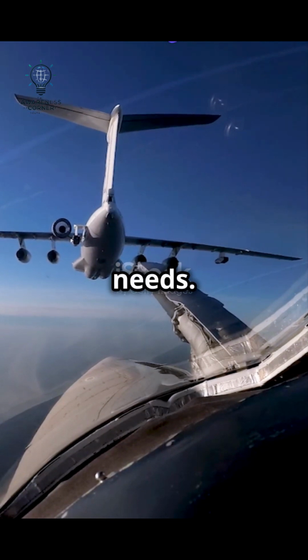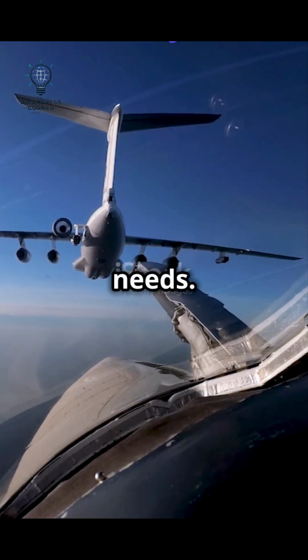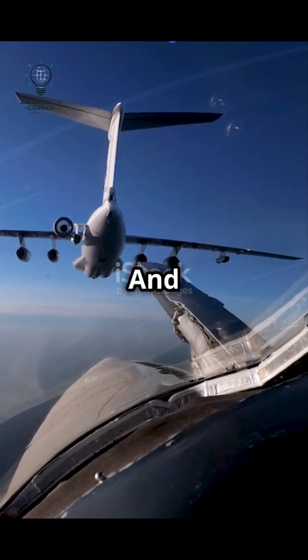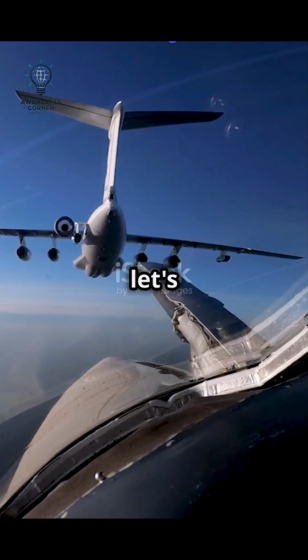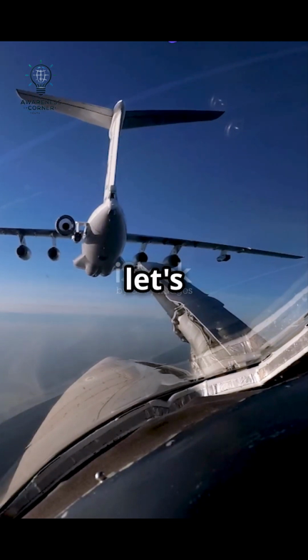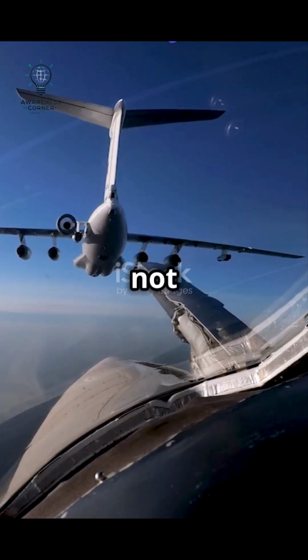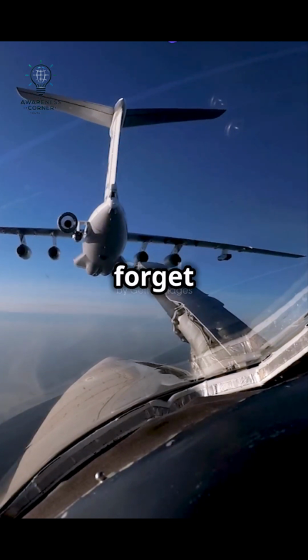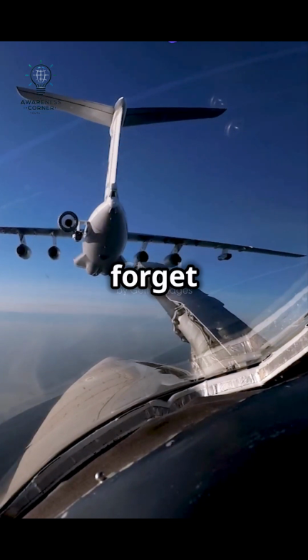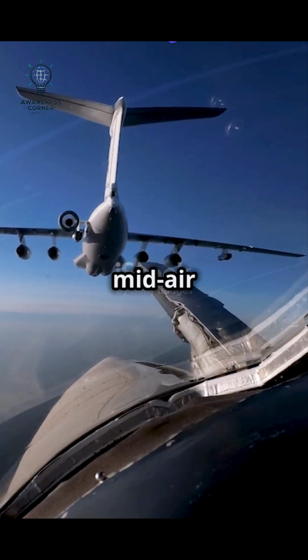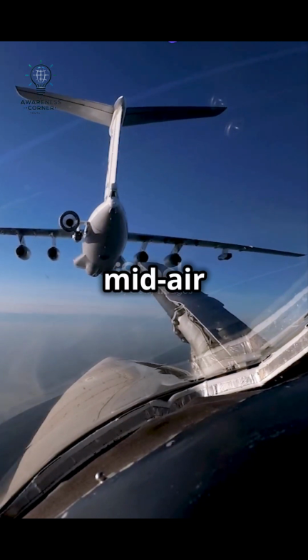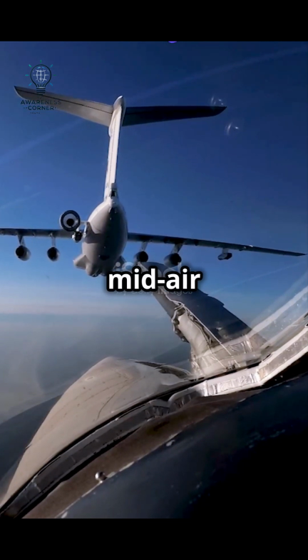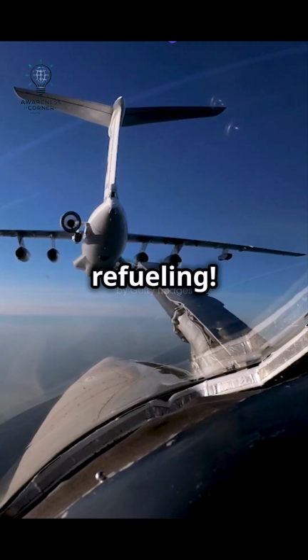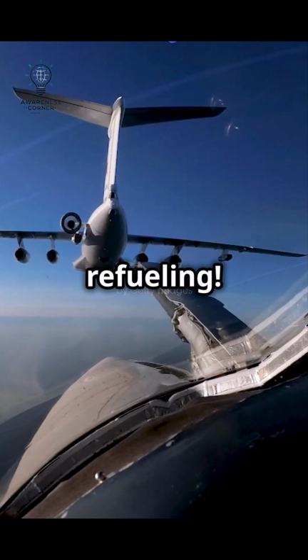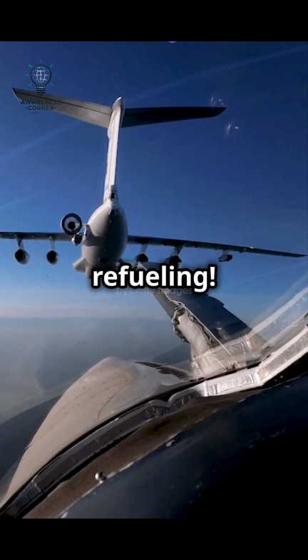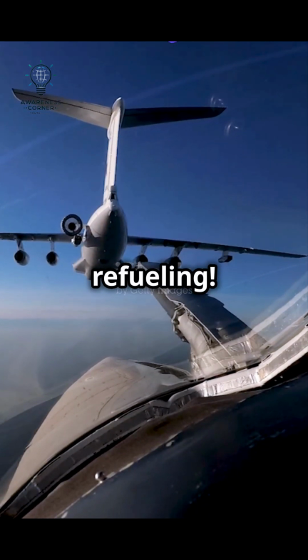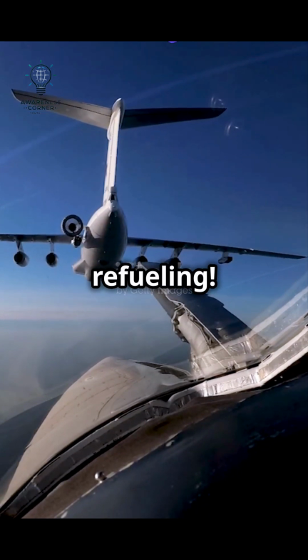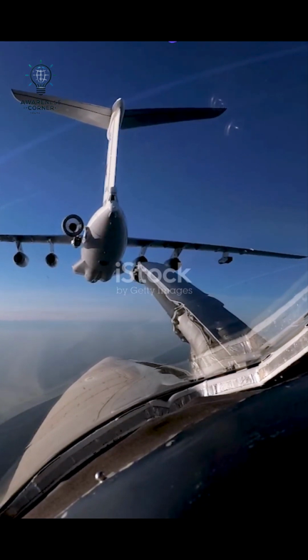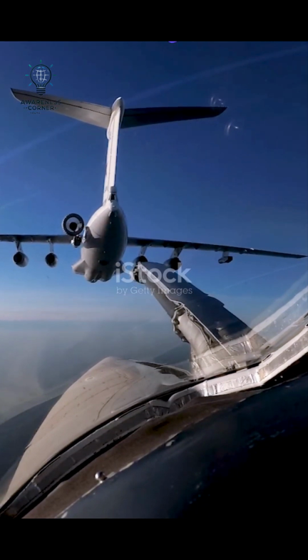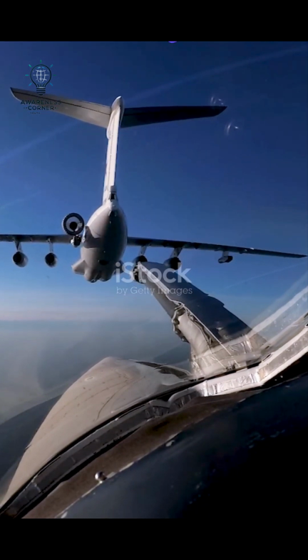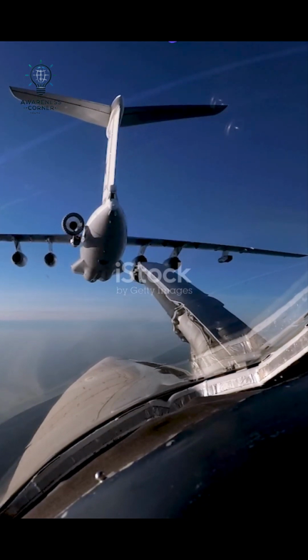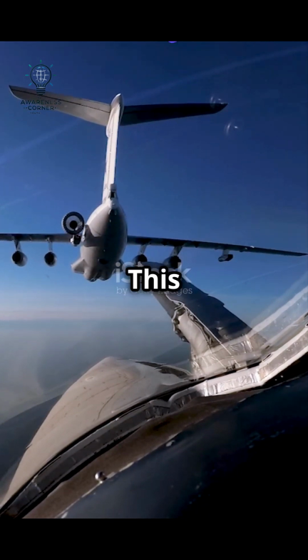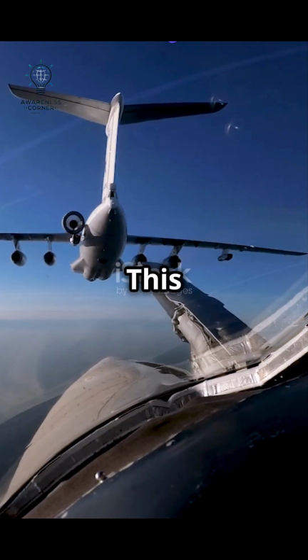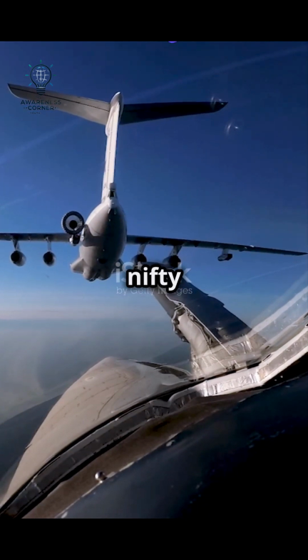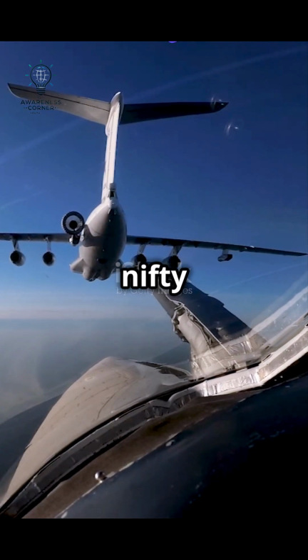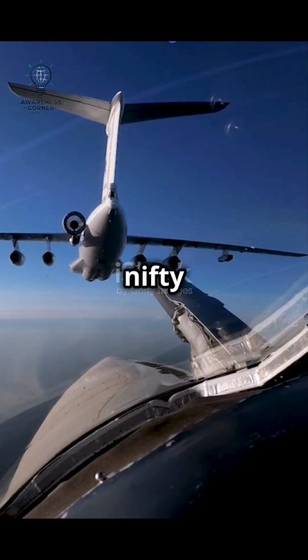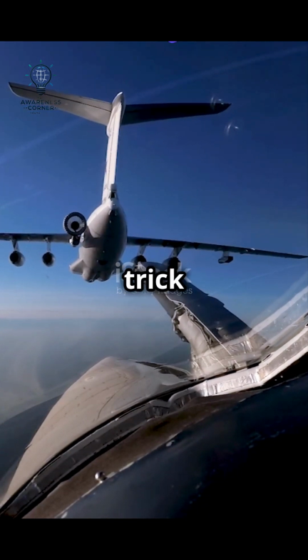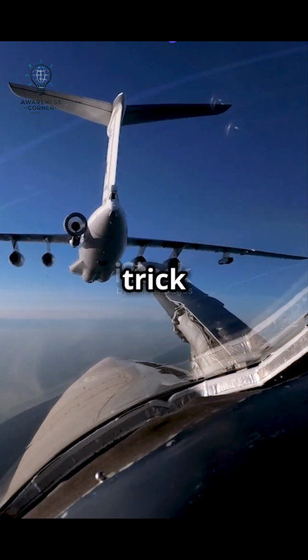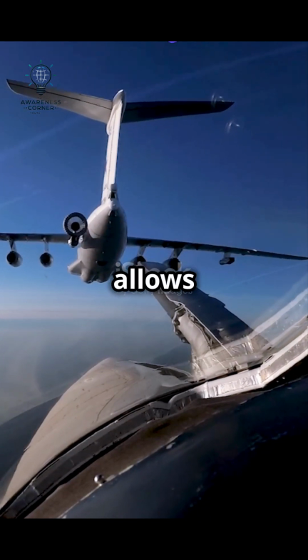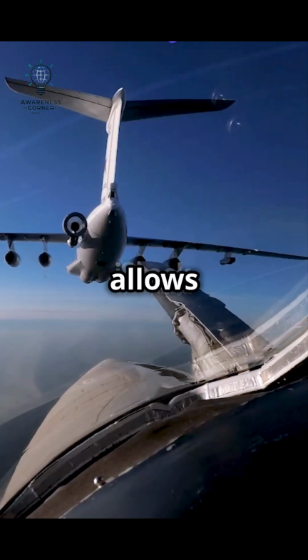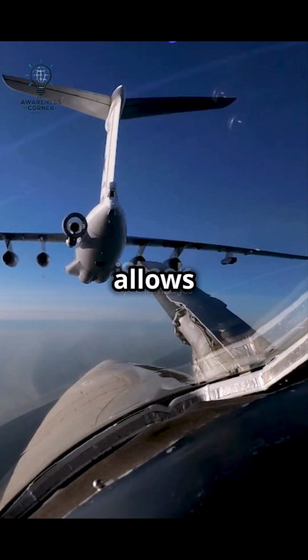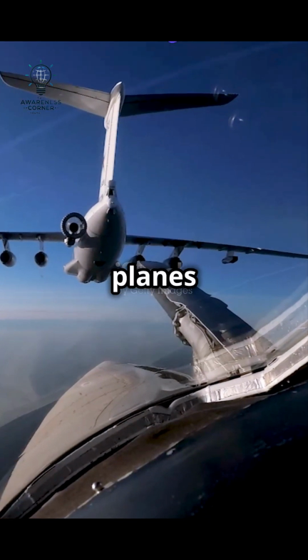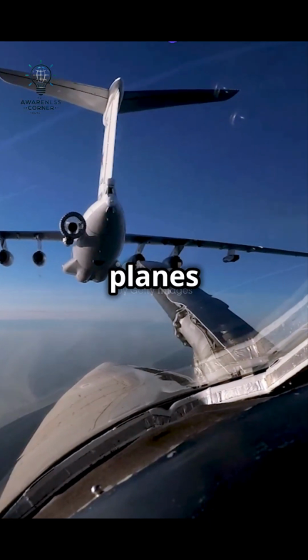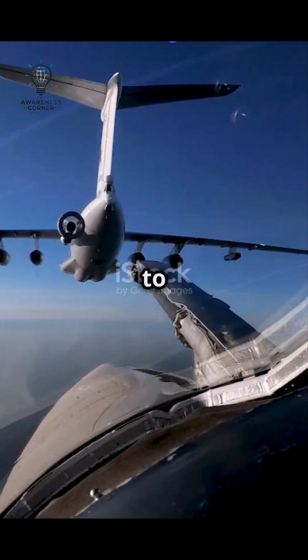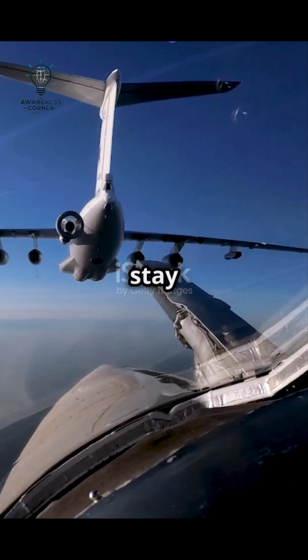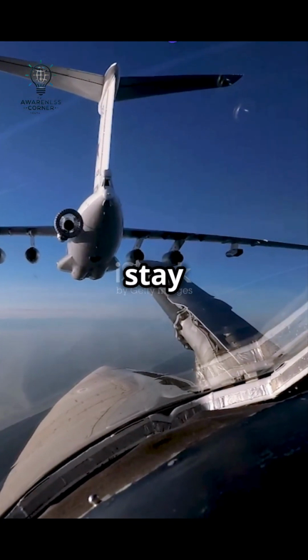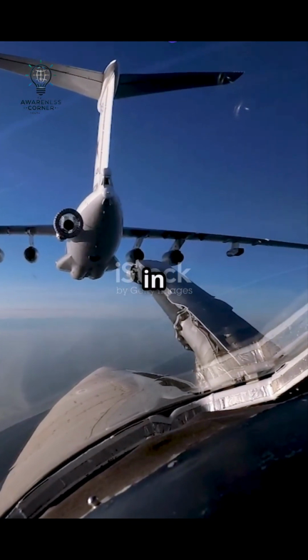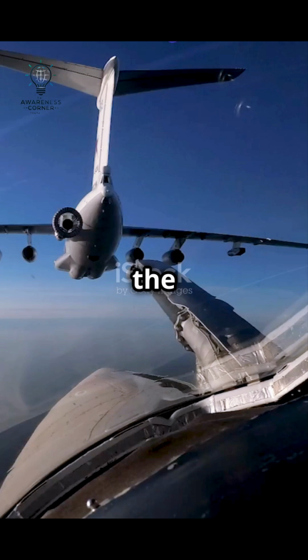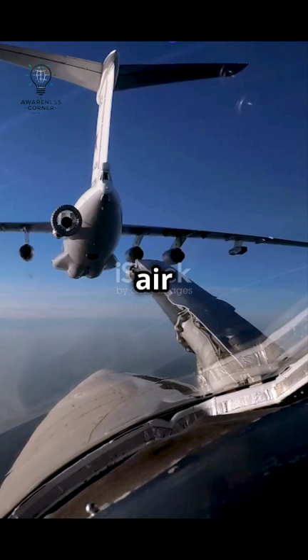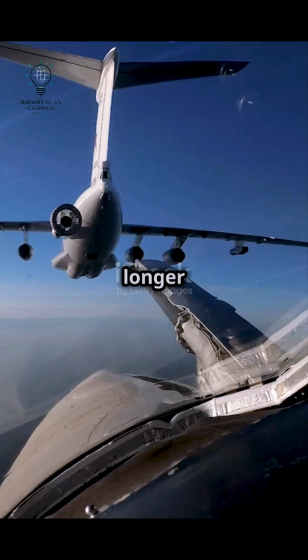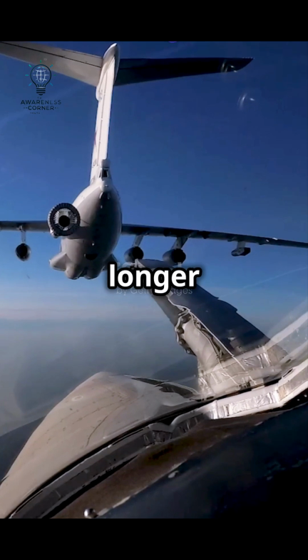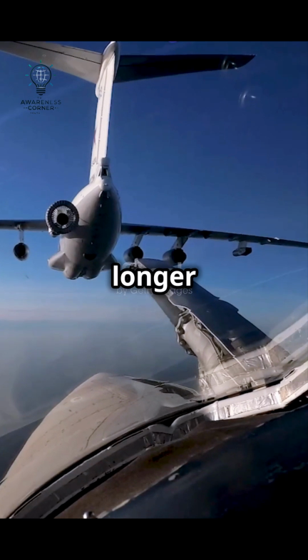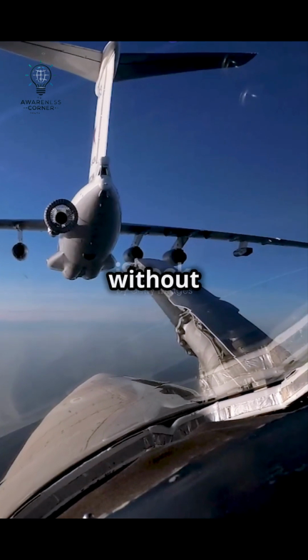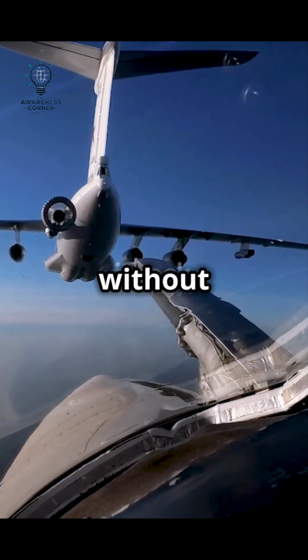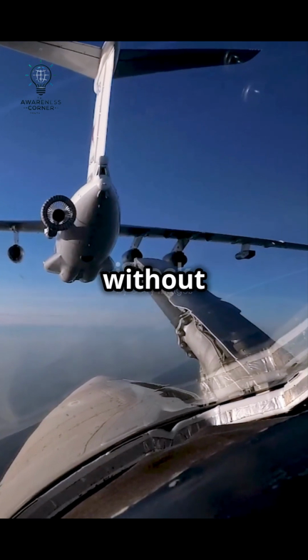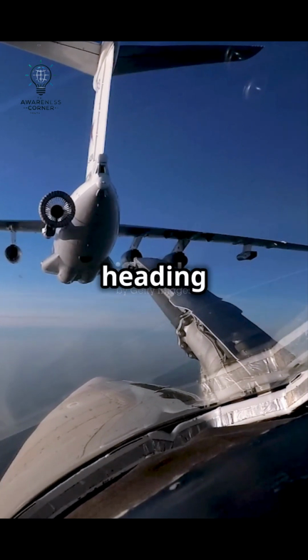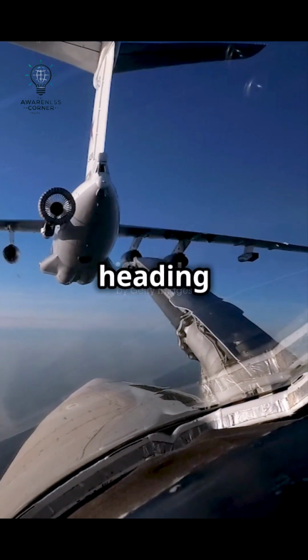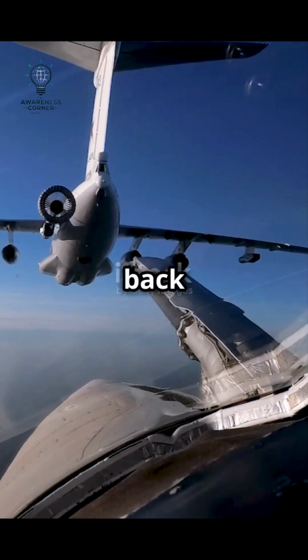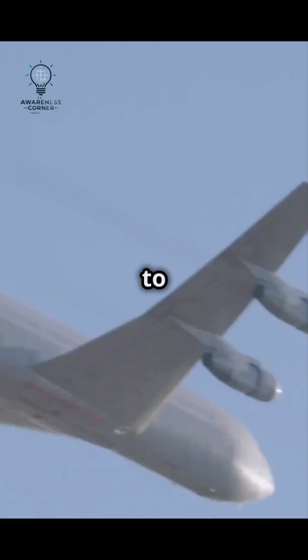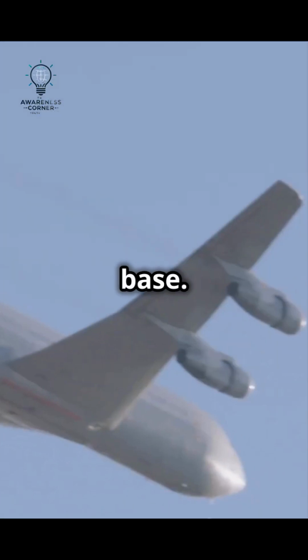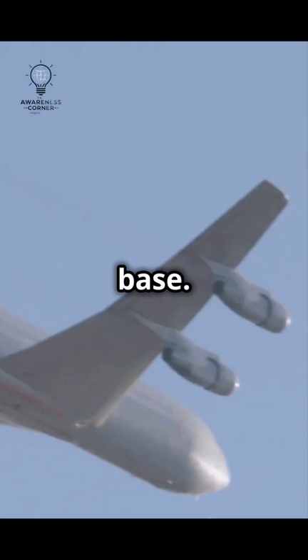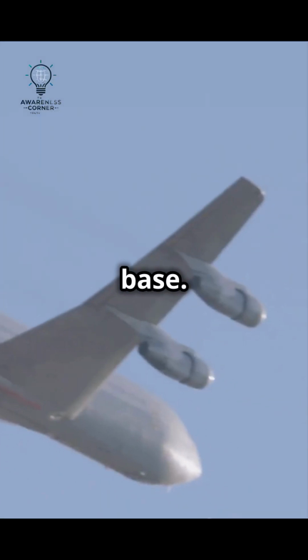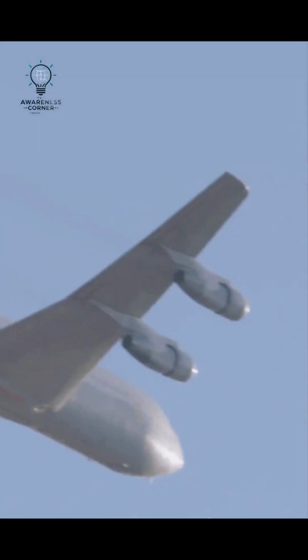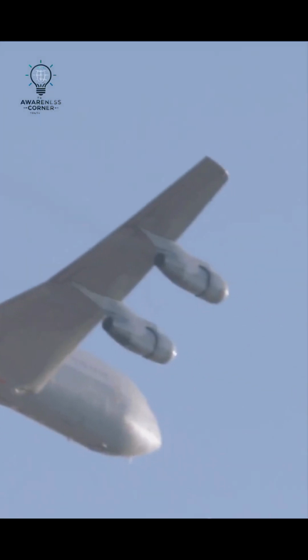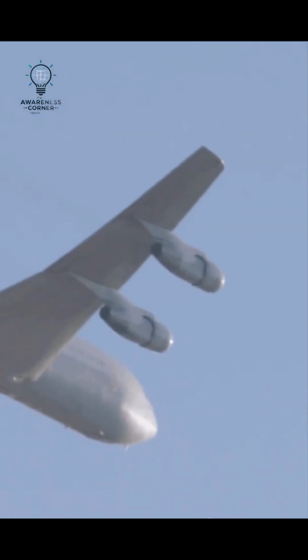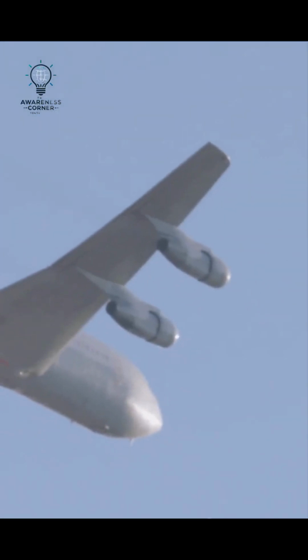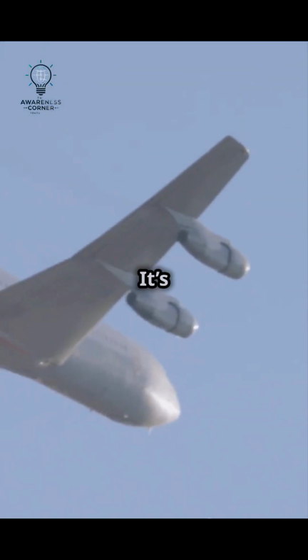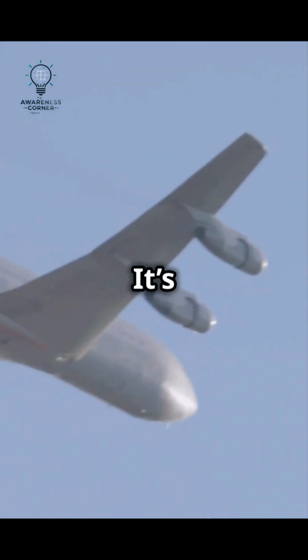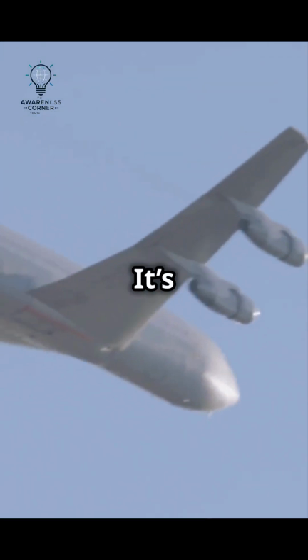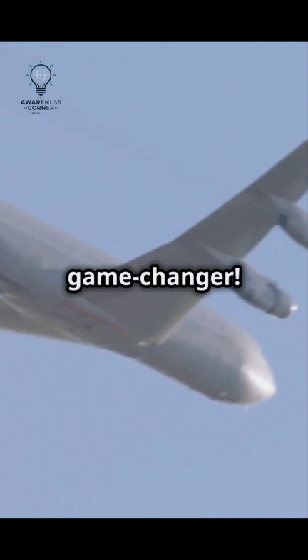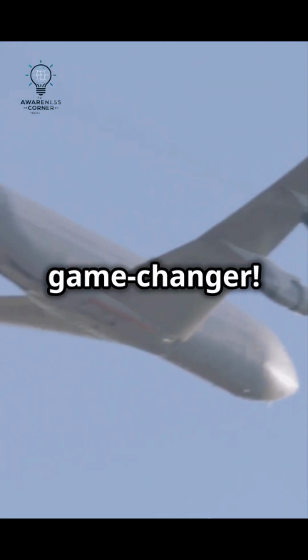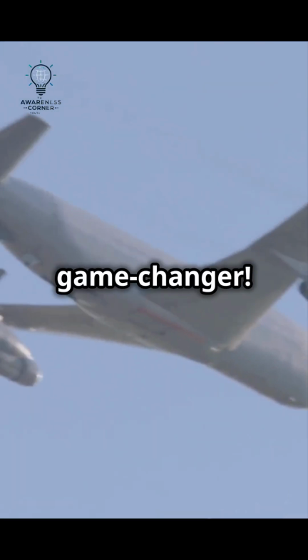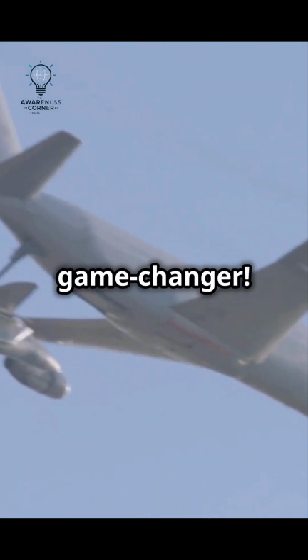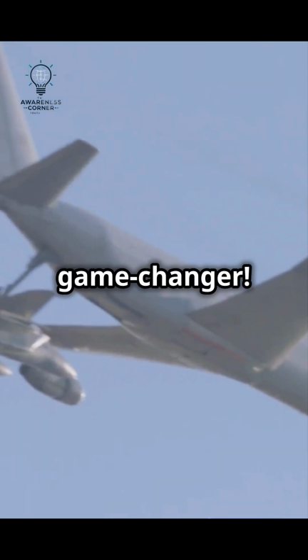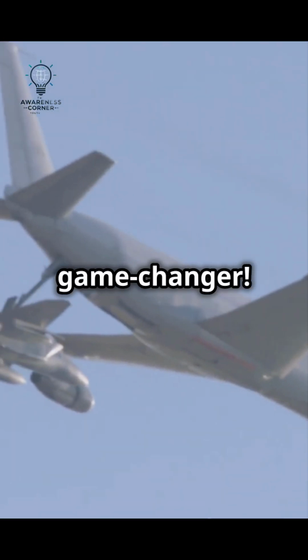And let's not forget mid-air refueling. This nifty trick allows planes to stay in the air longer without heading back to base. It's a game-changer.